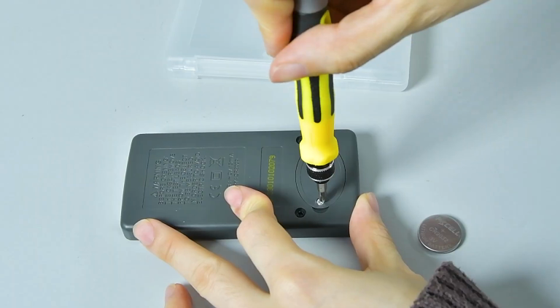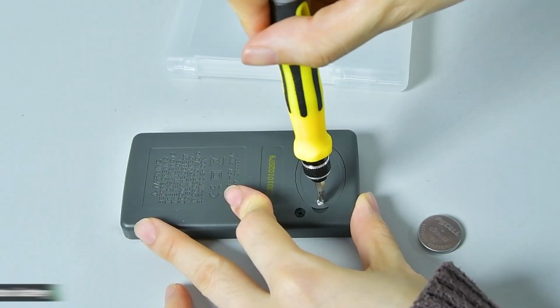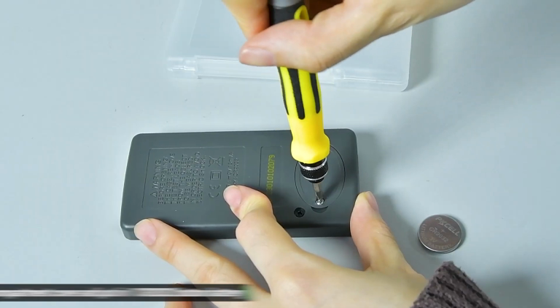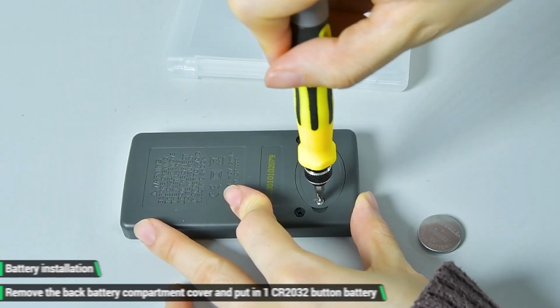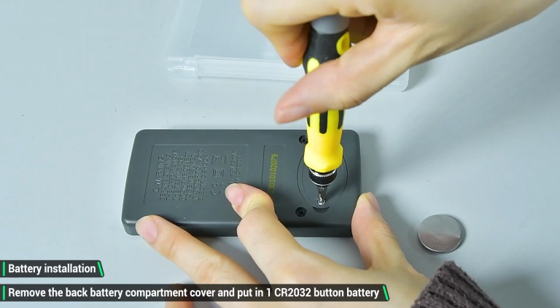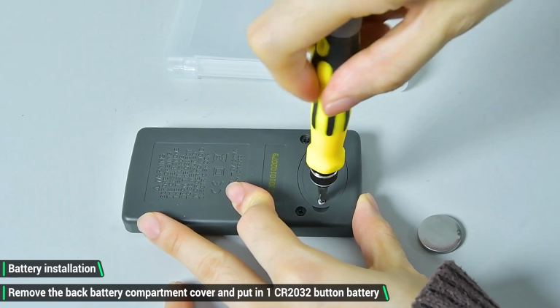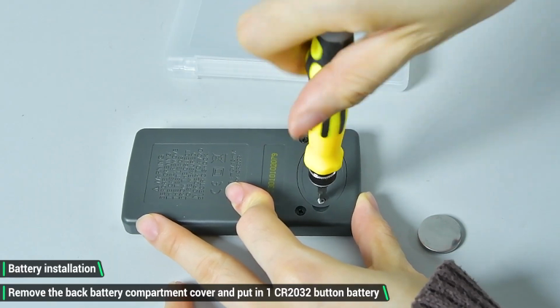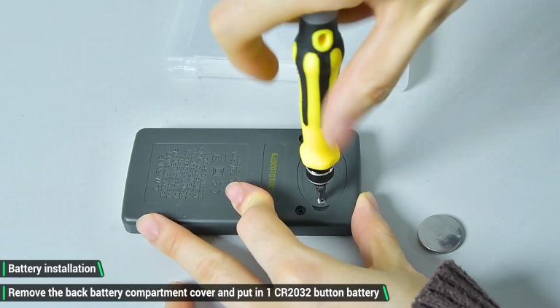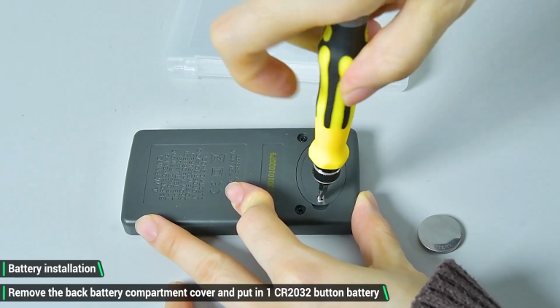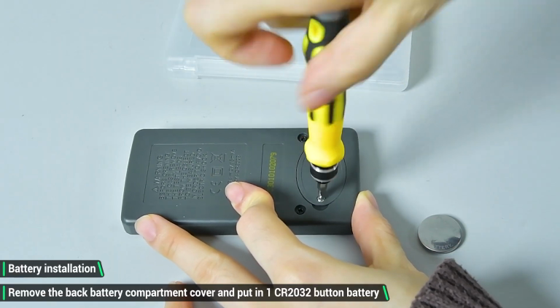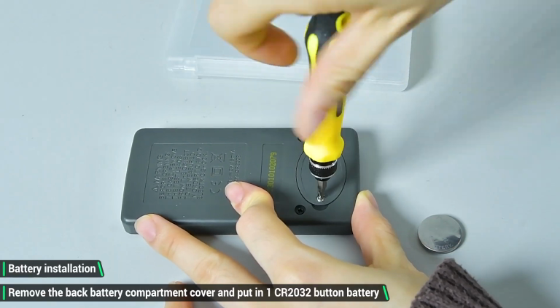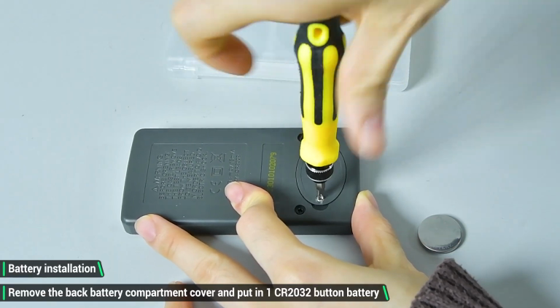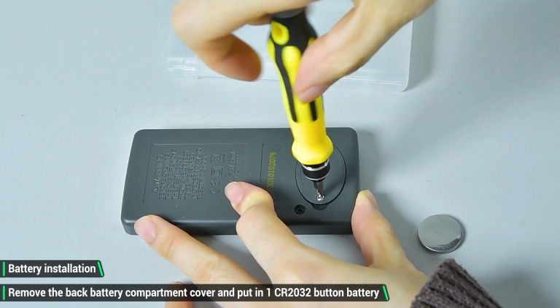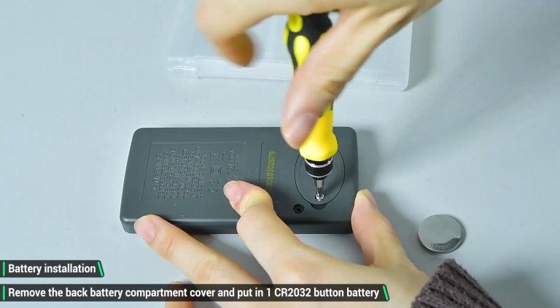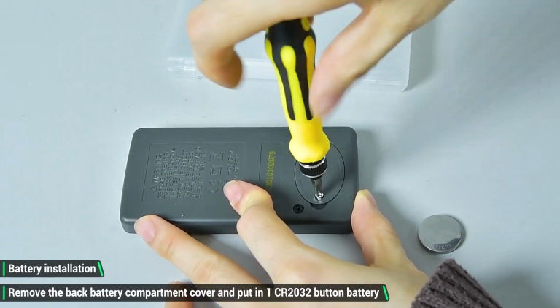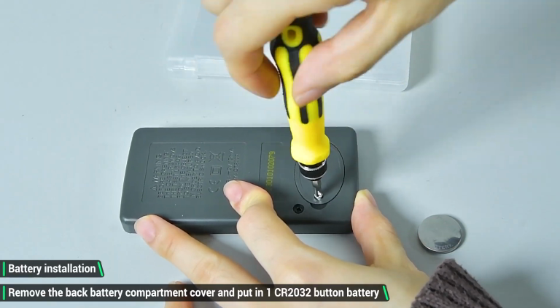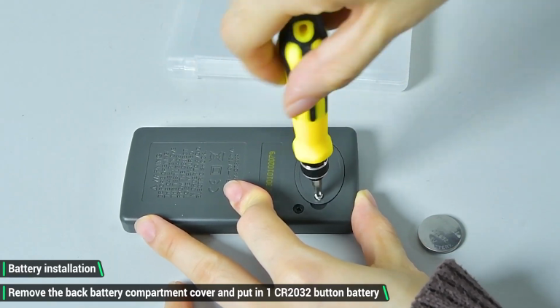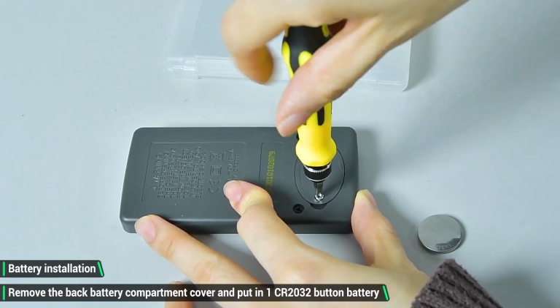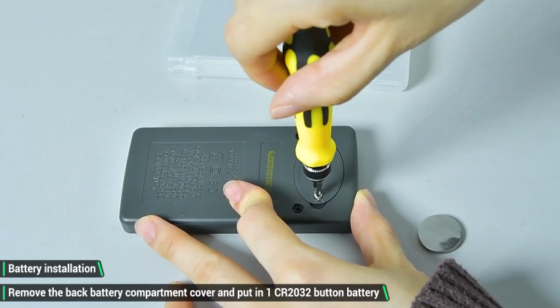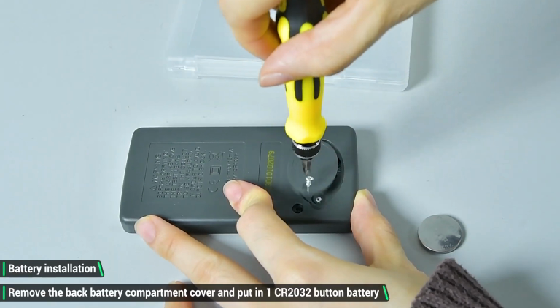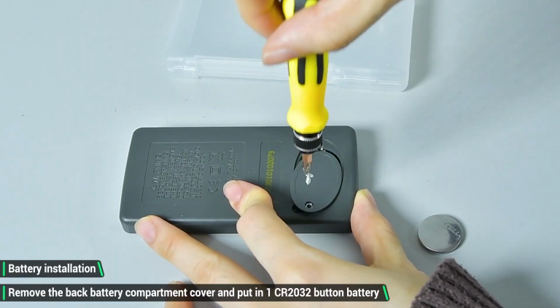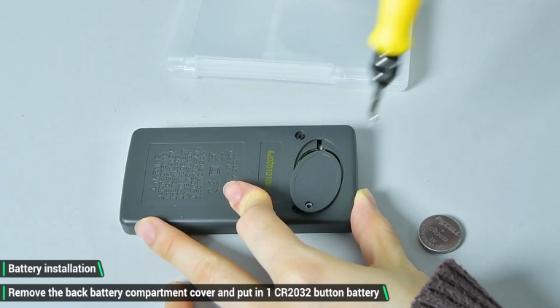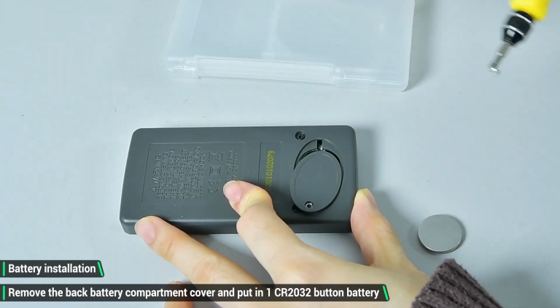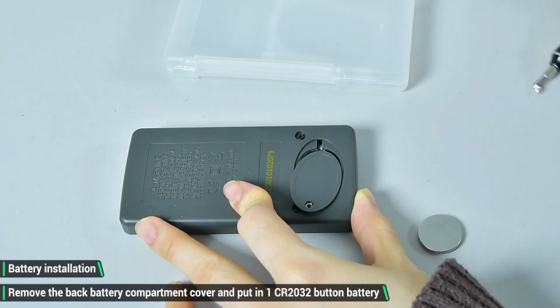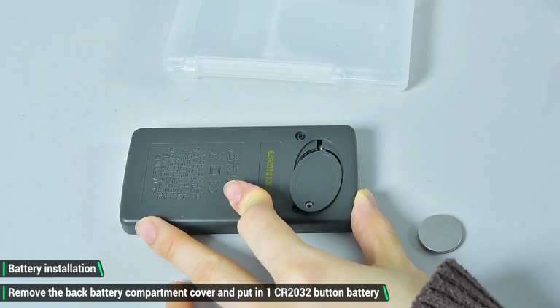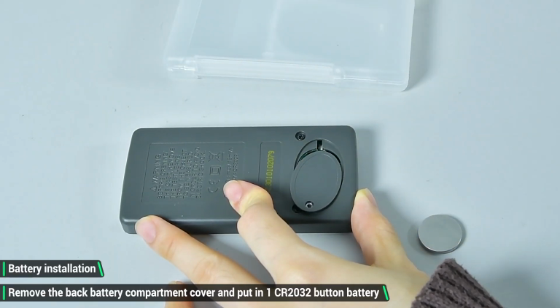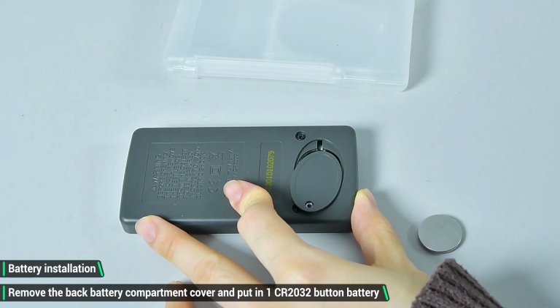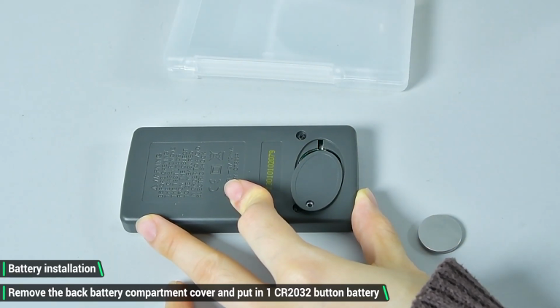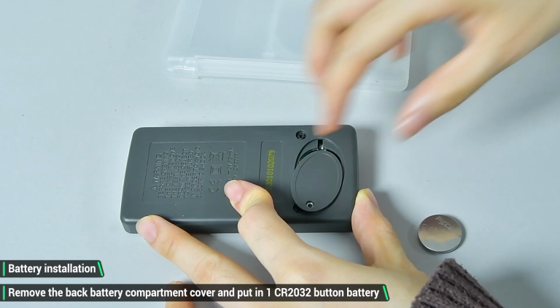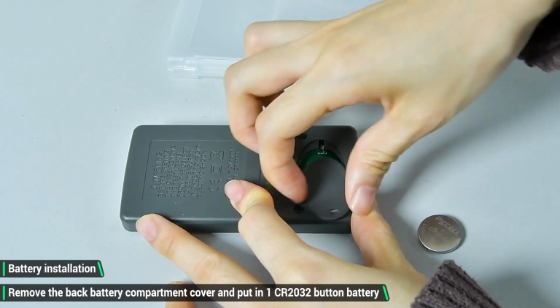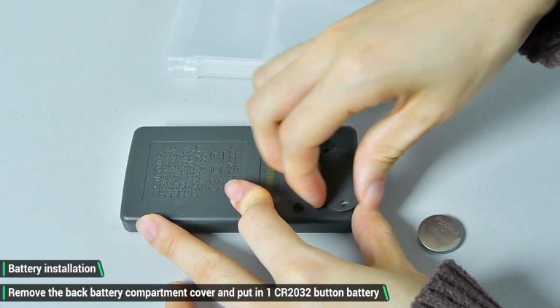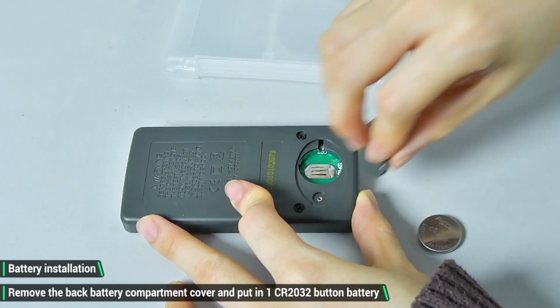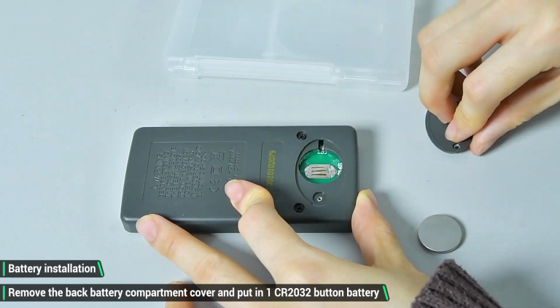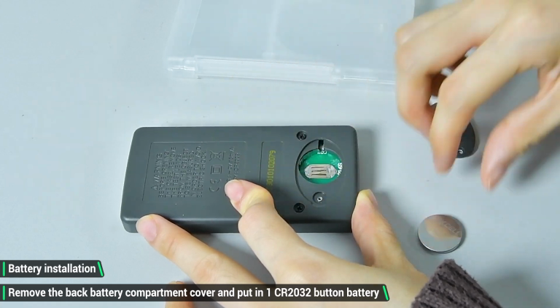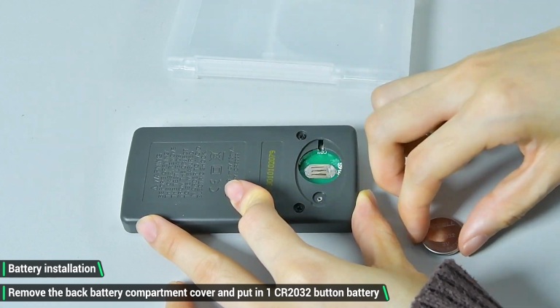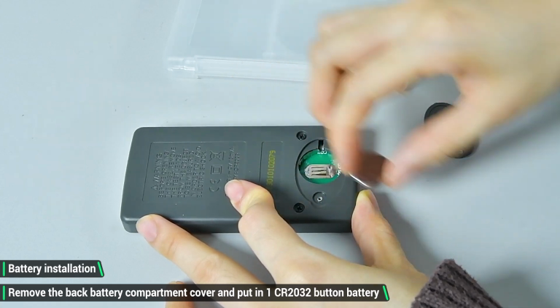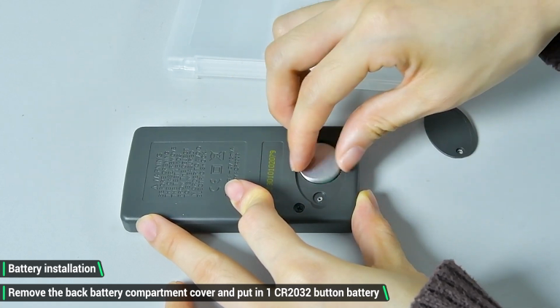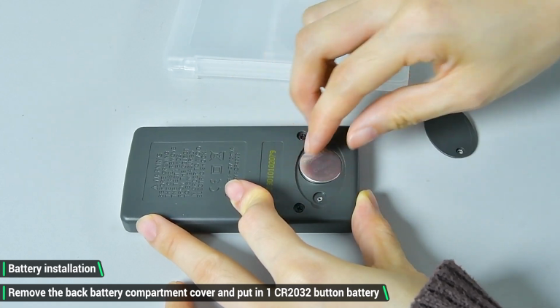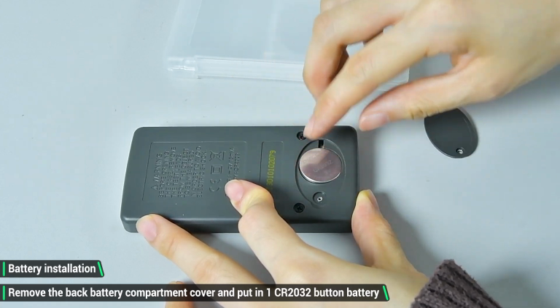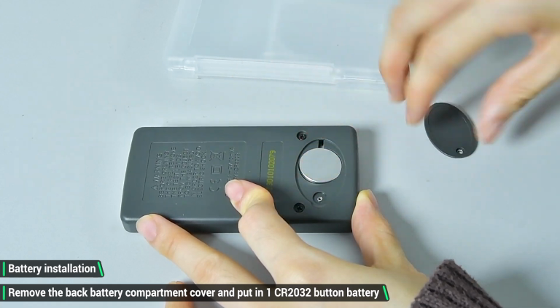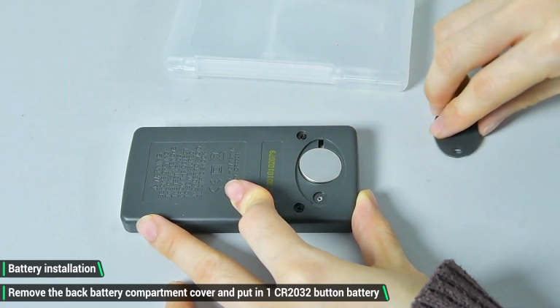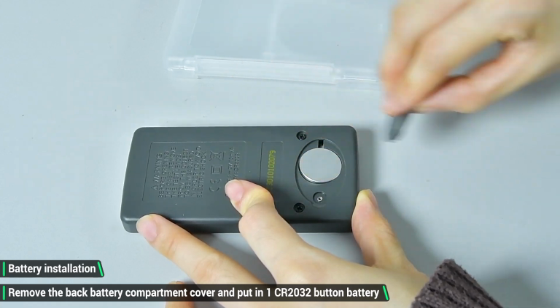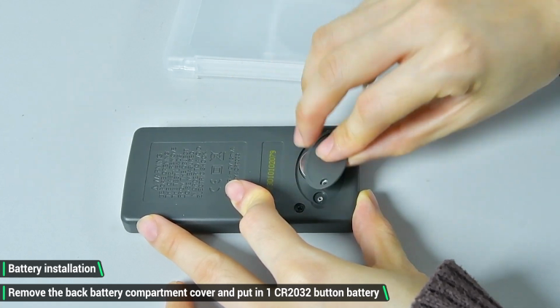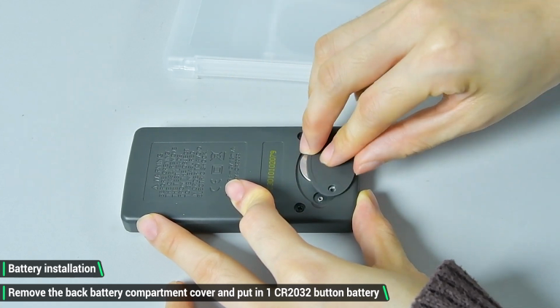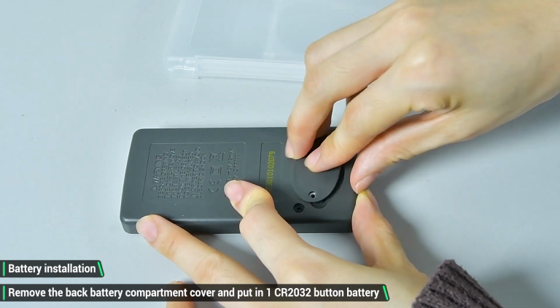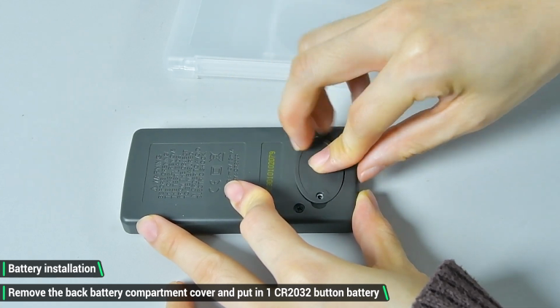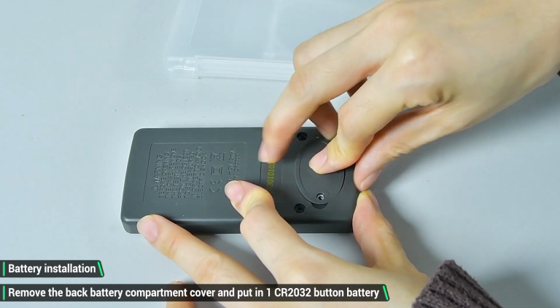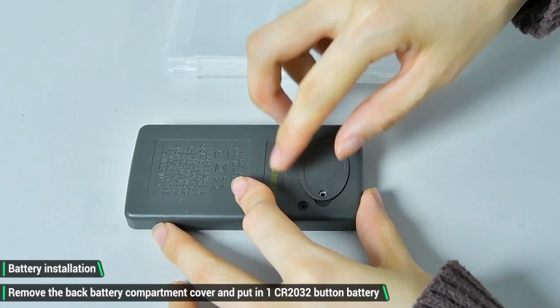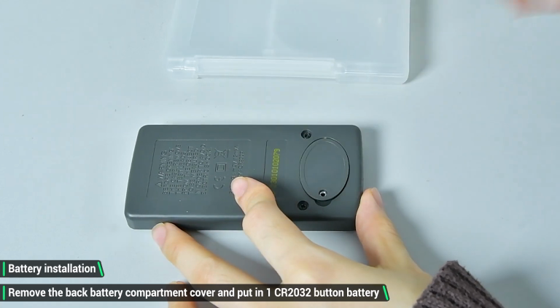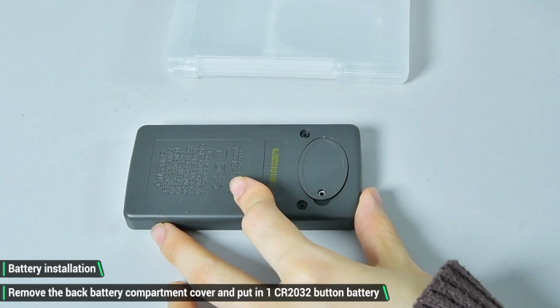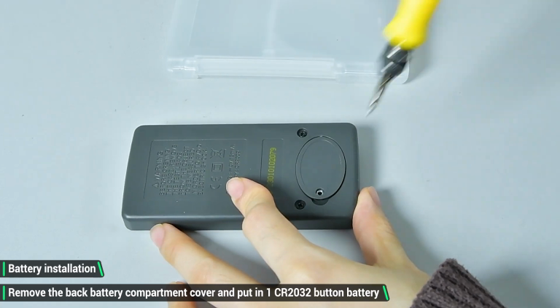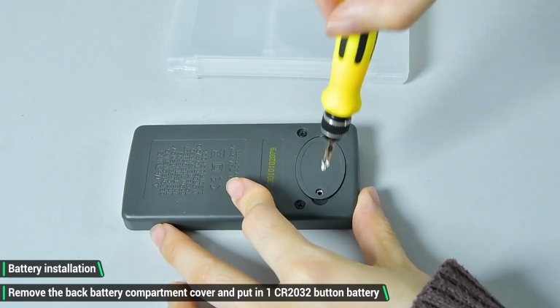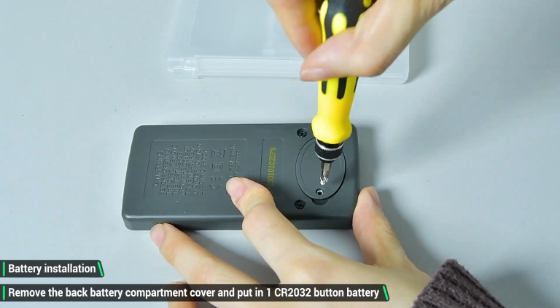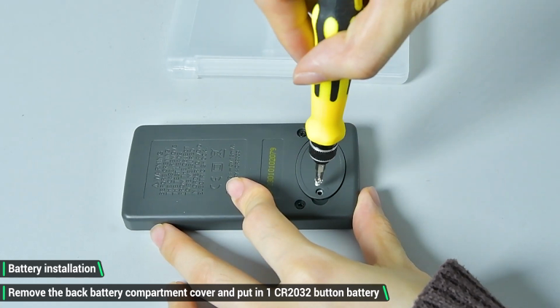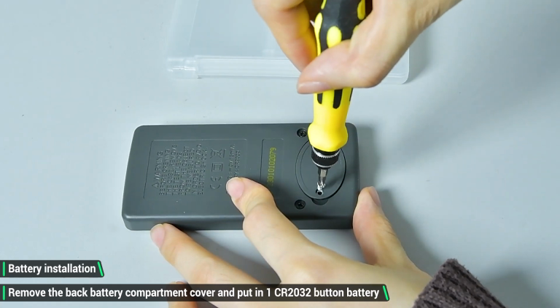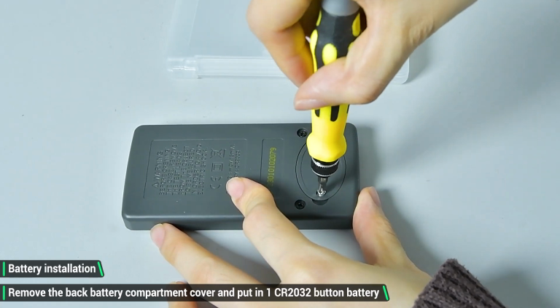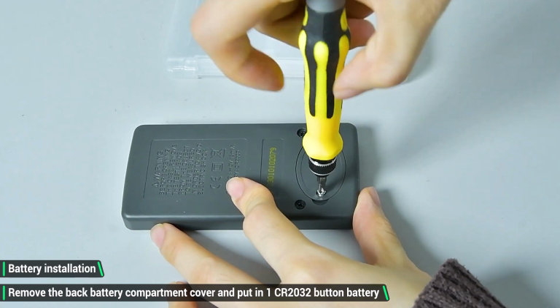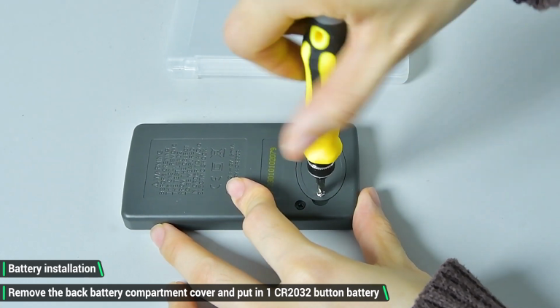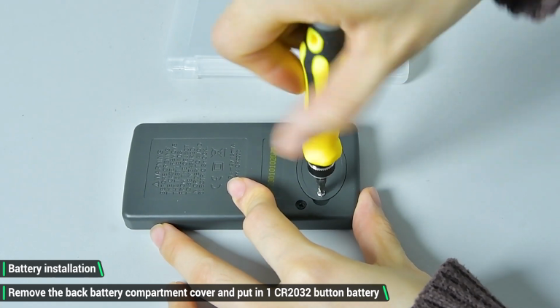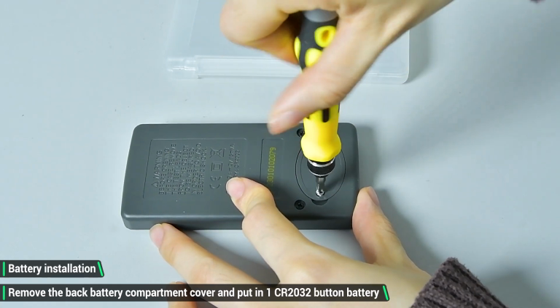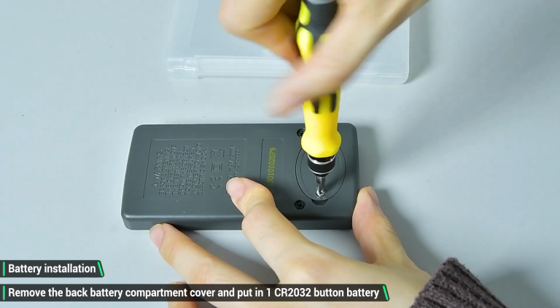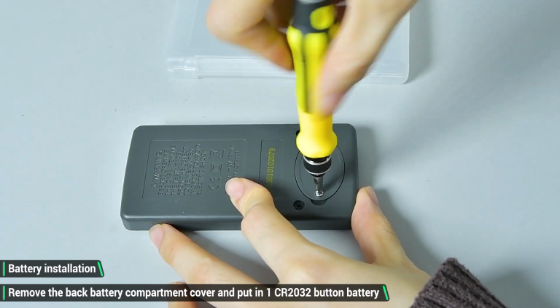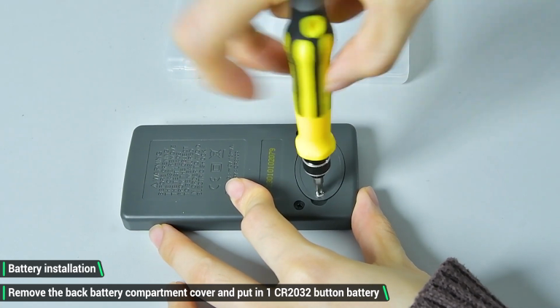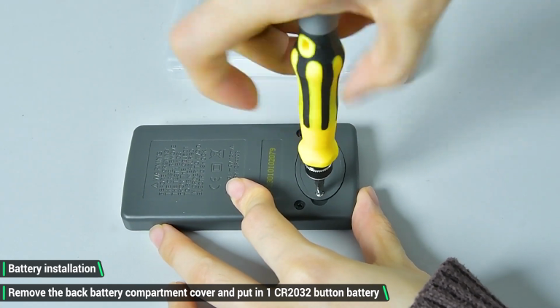Battery installation. Remove the back battery compartment cover and put in one CR2032 button battery.